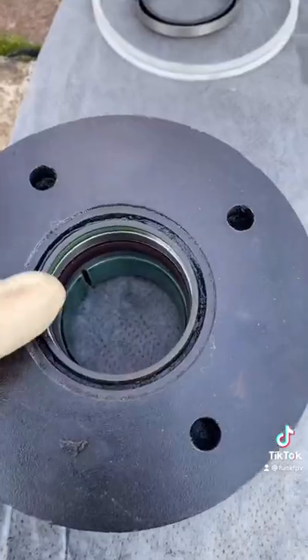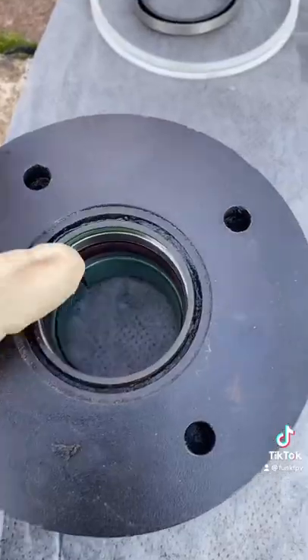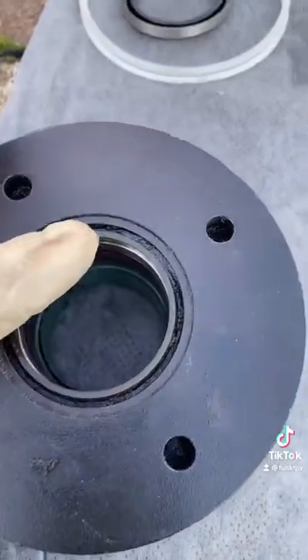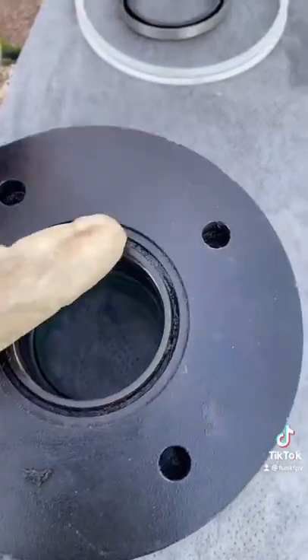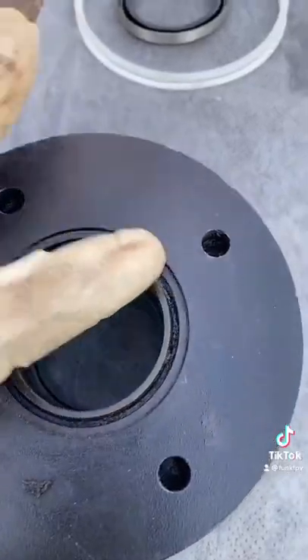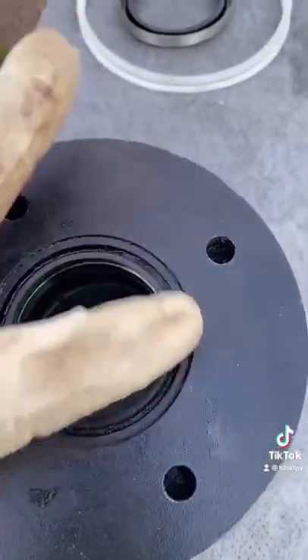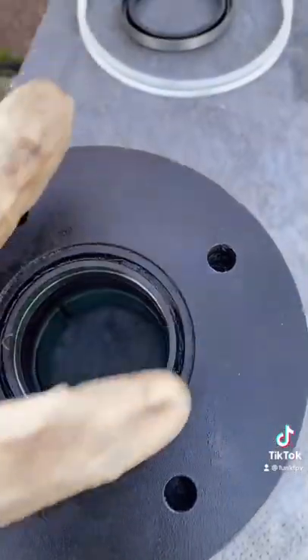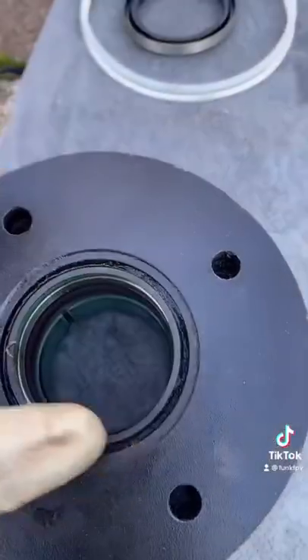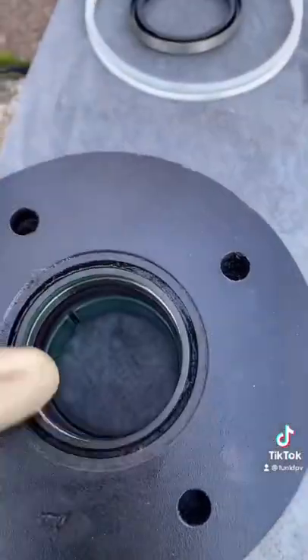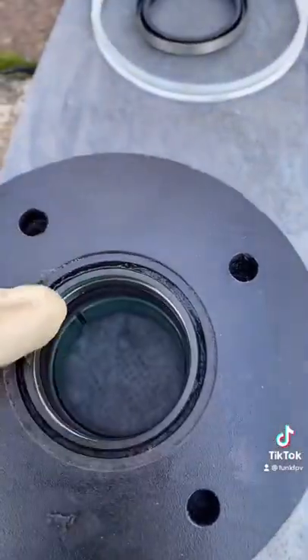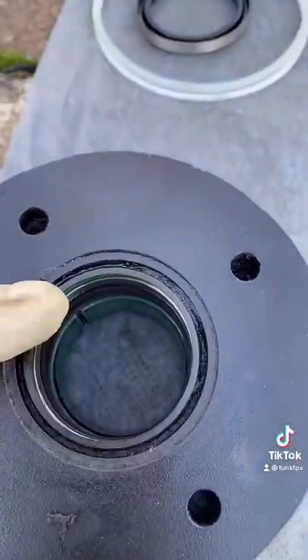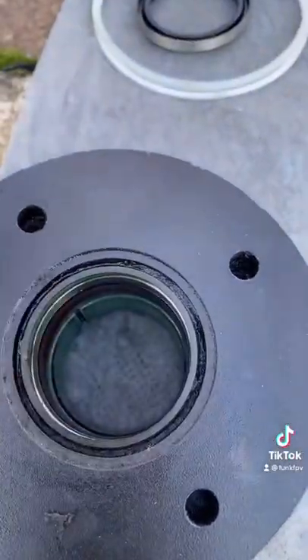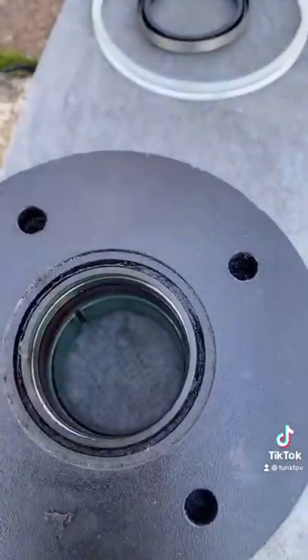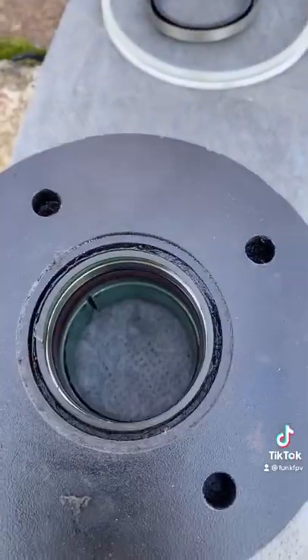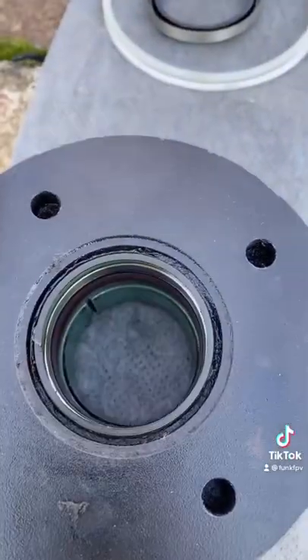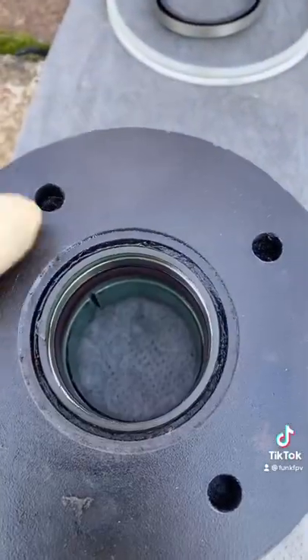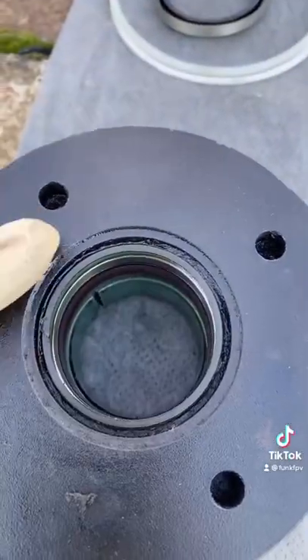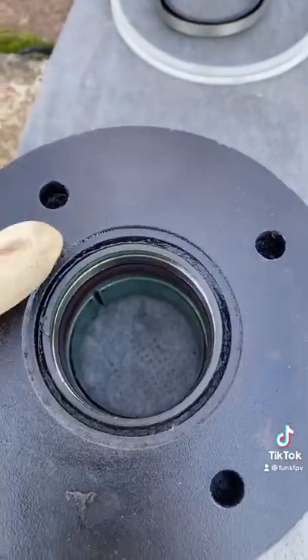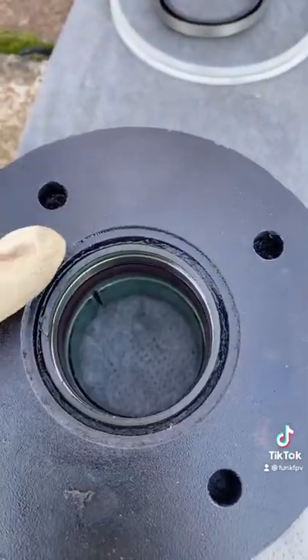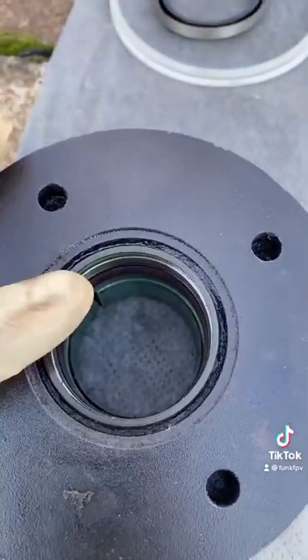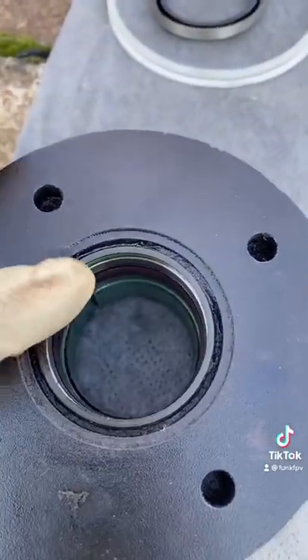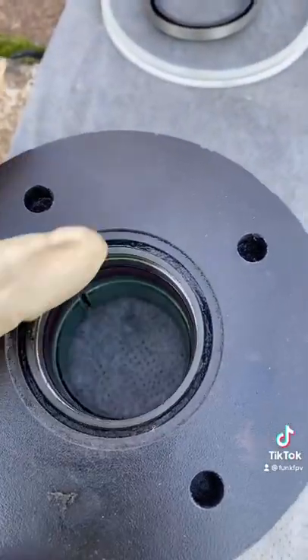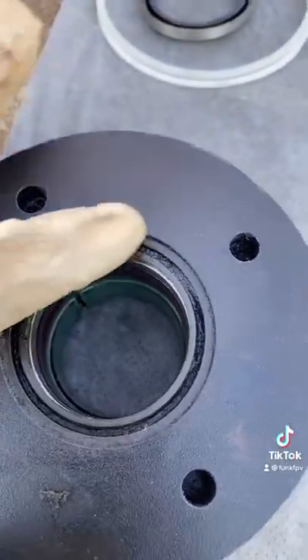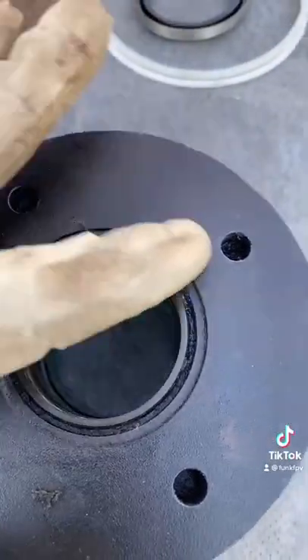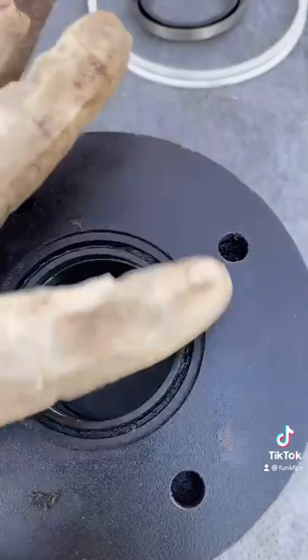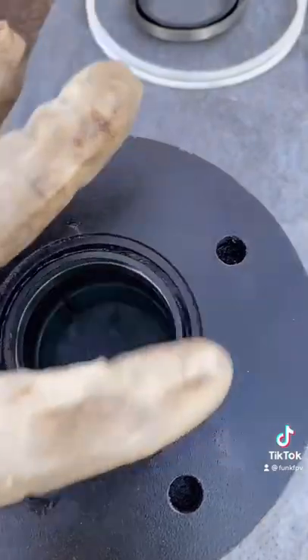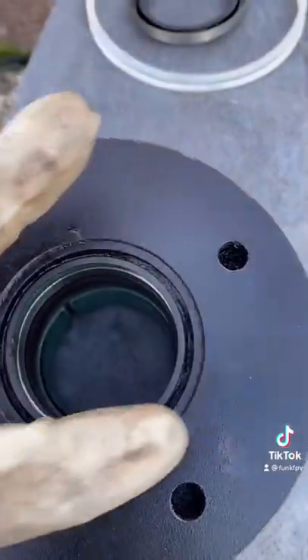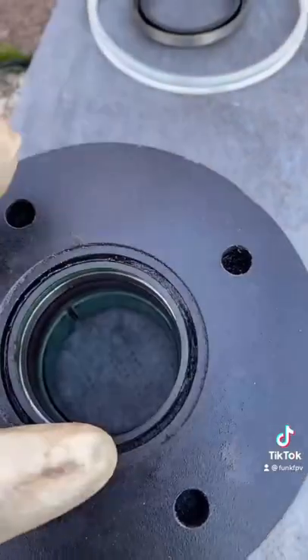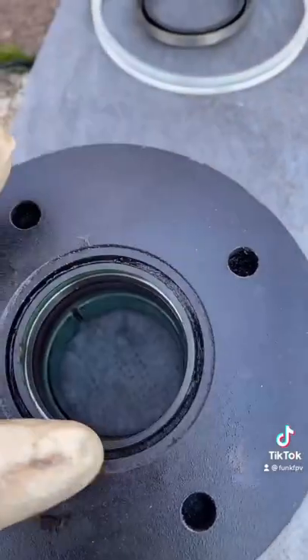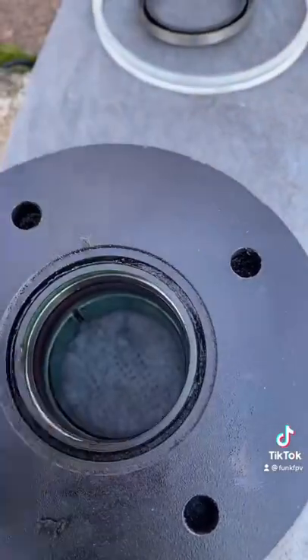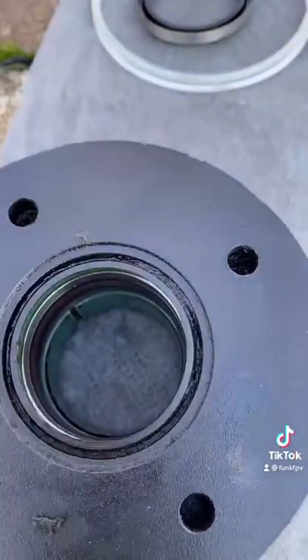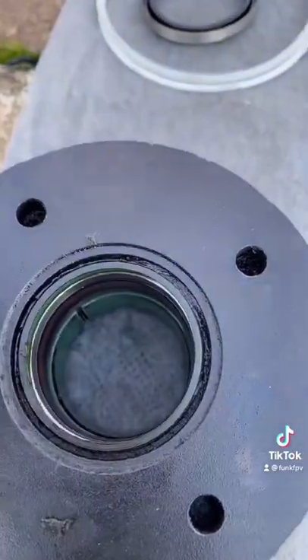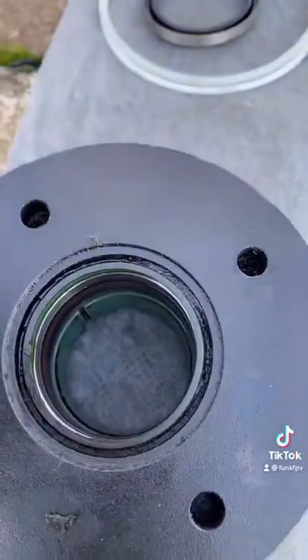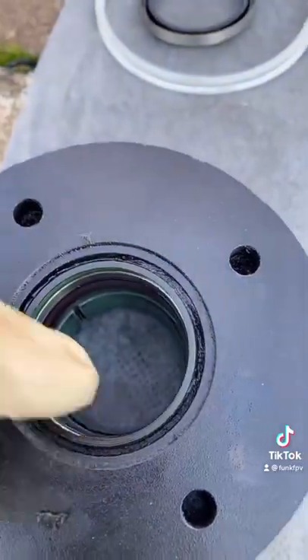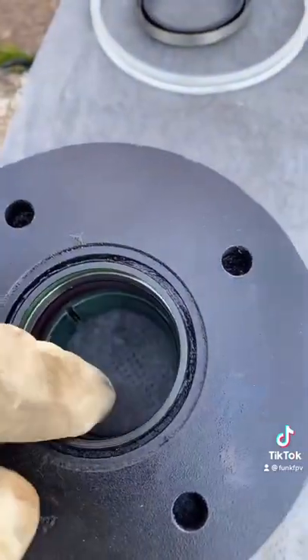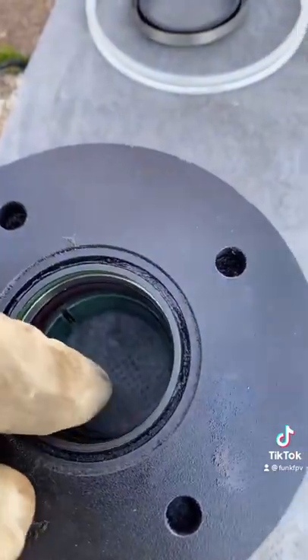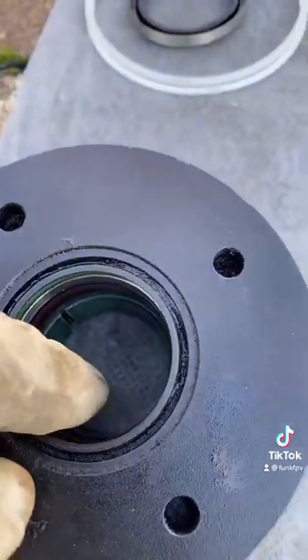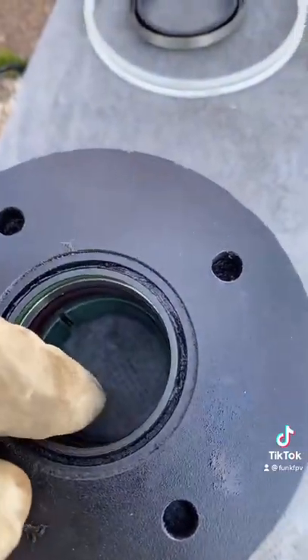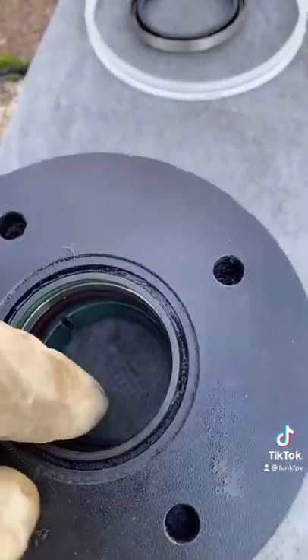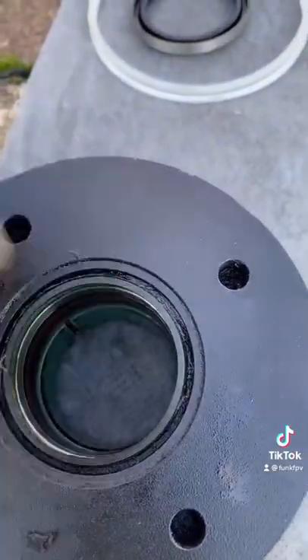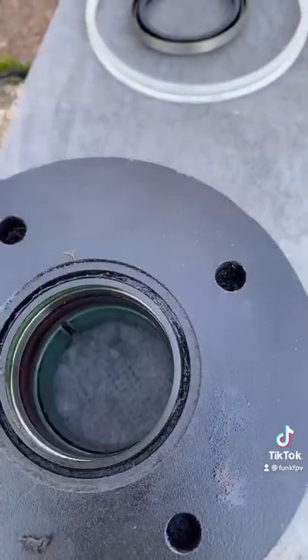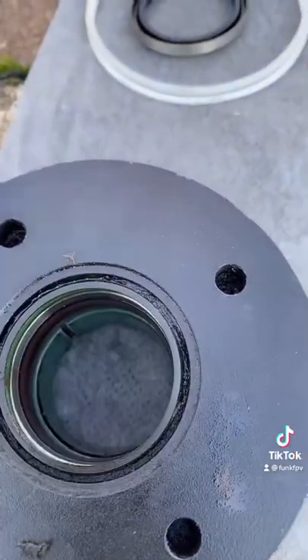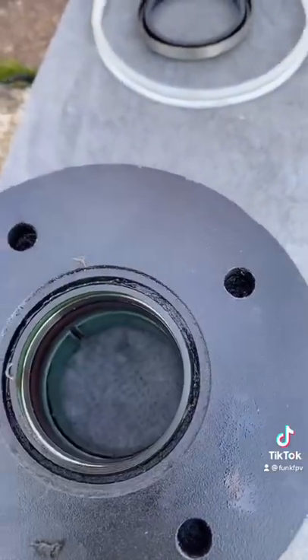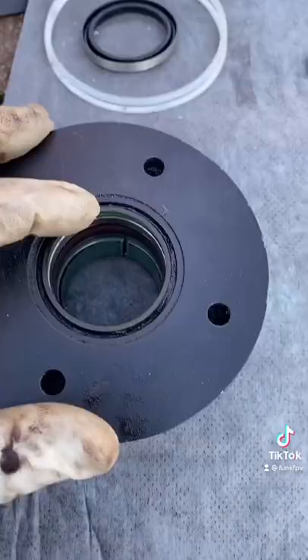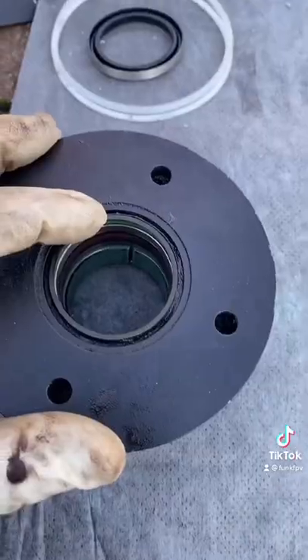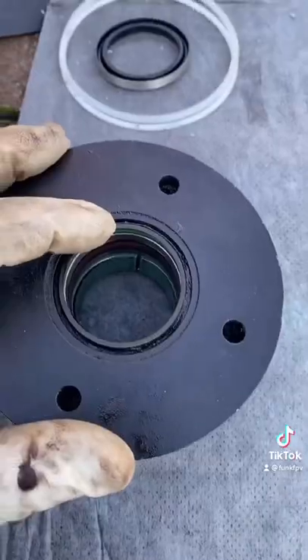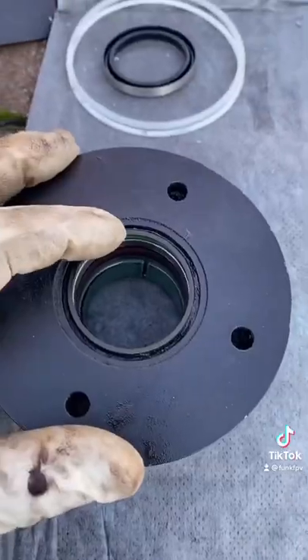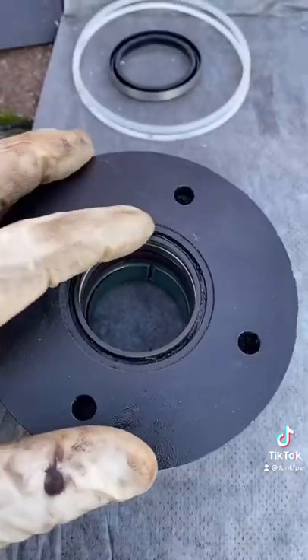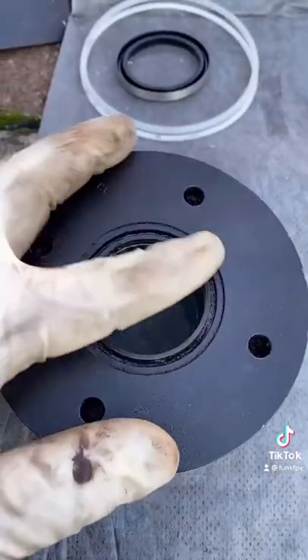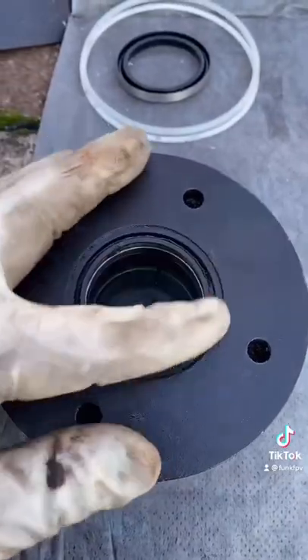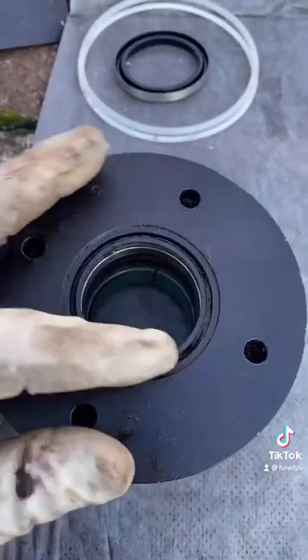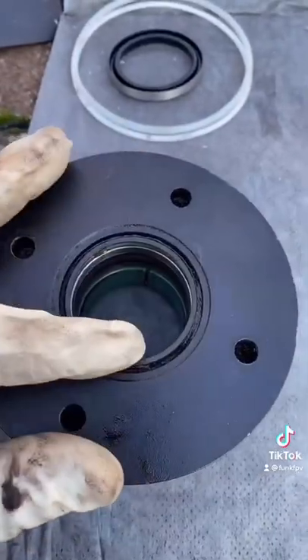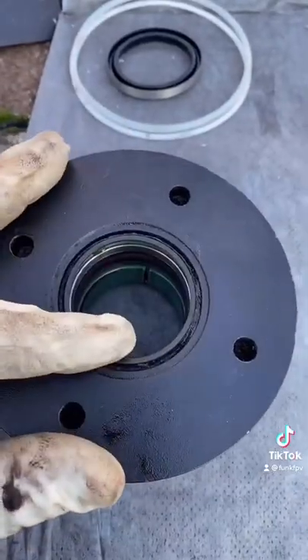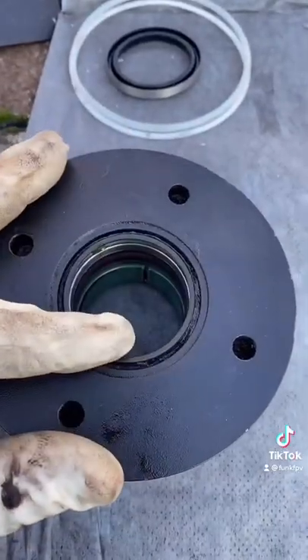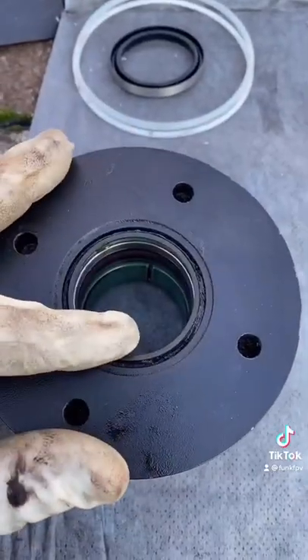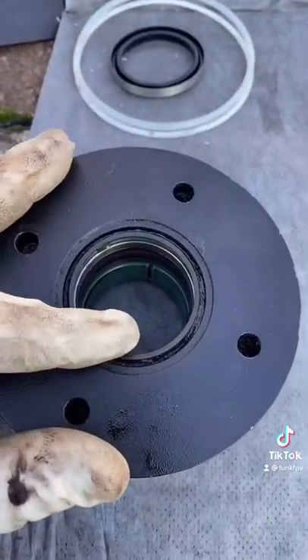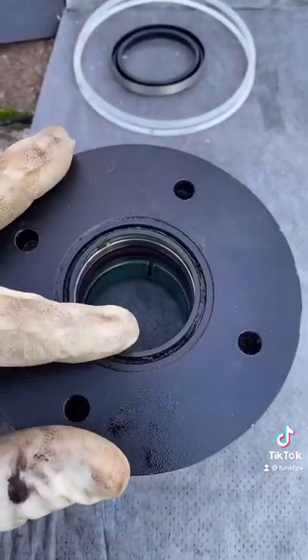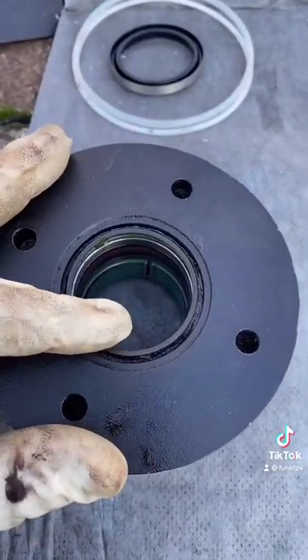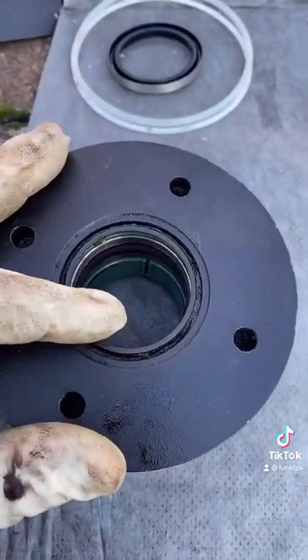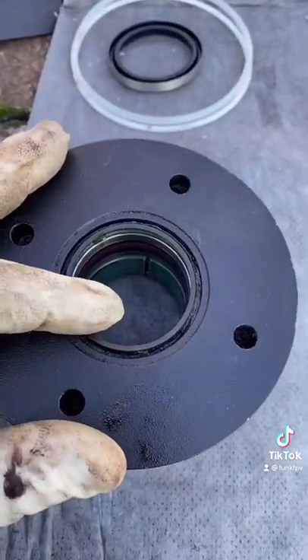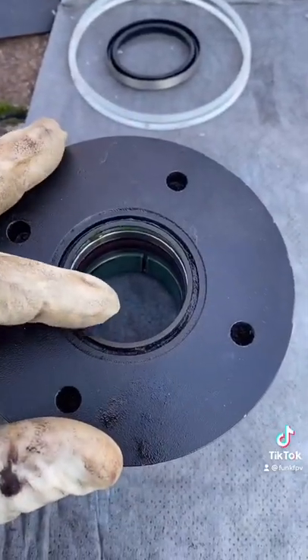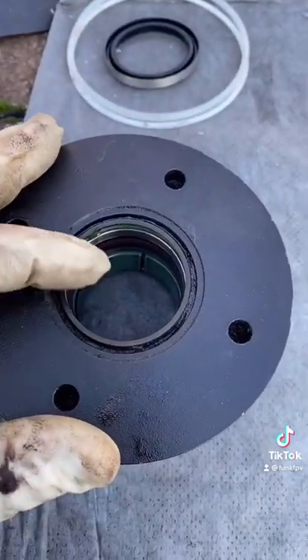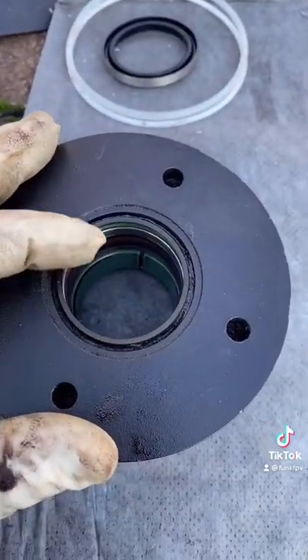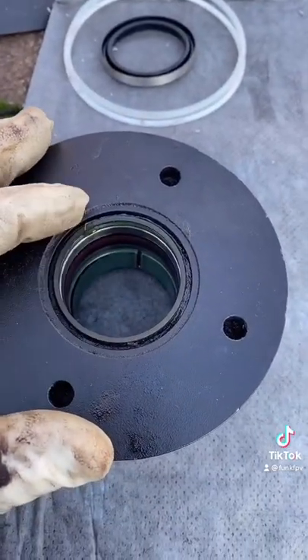This is known as a wiper seal. The only thing it does is keep the dirt from going inside. It does not hold any pressure whatsoever.